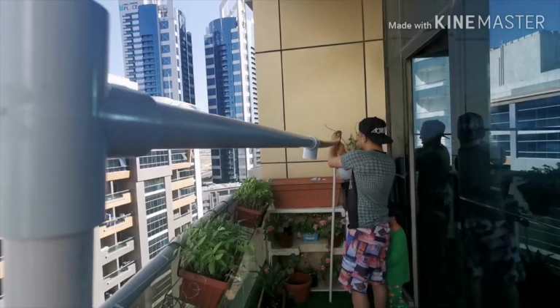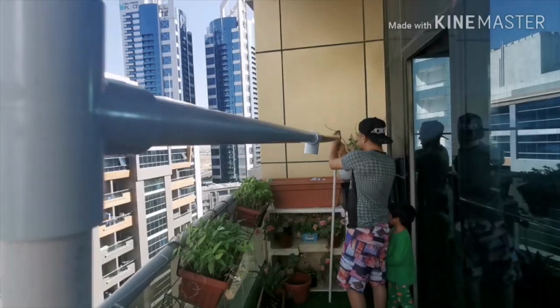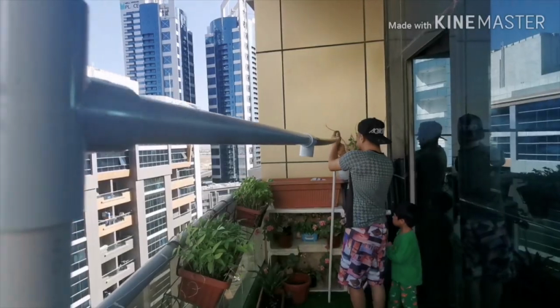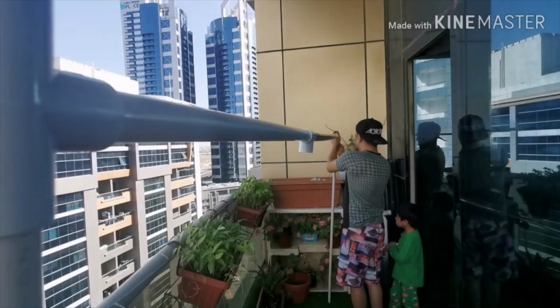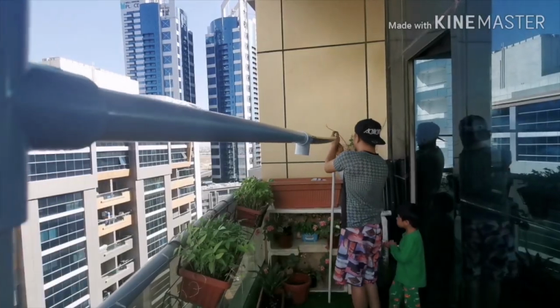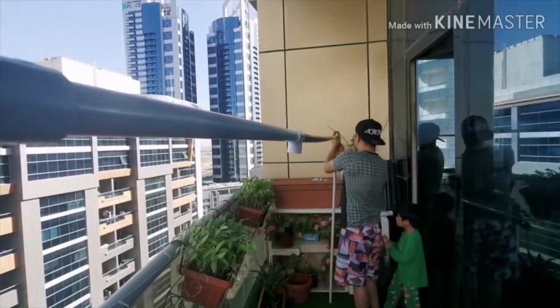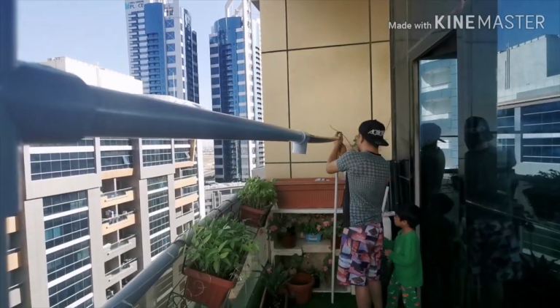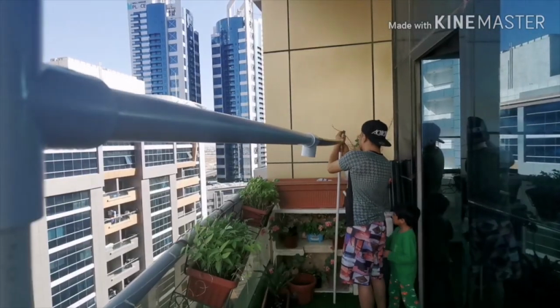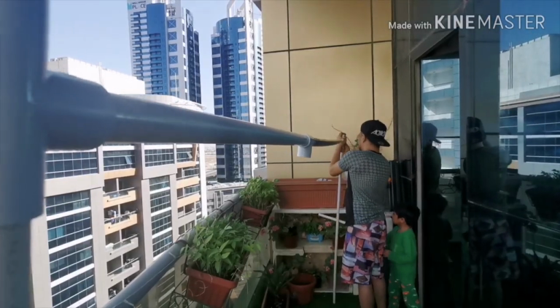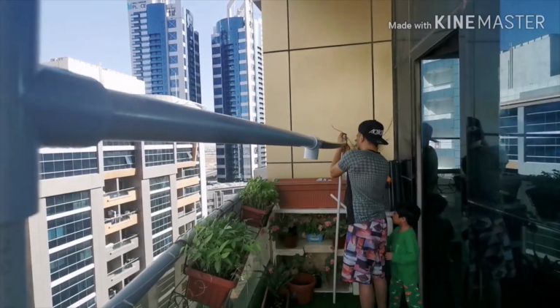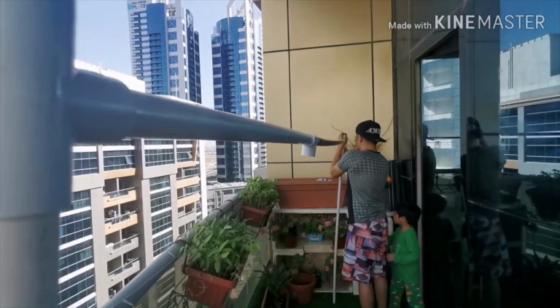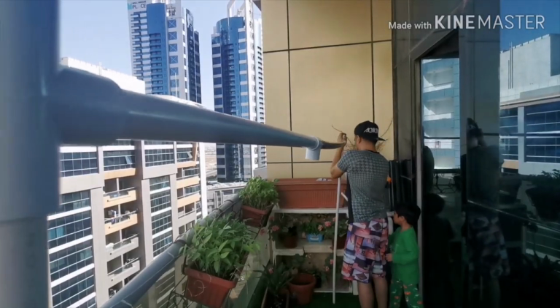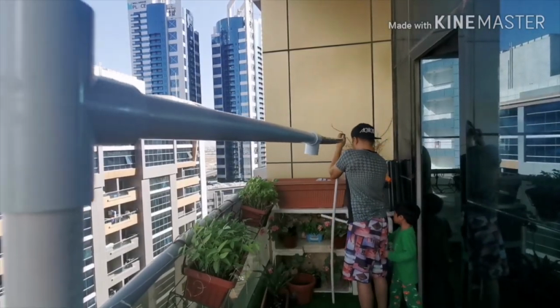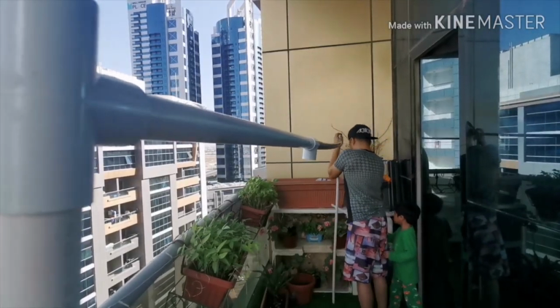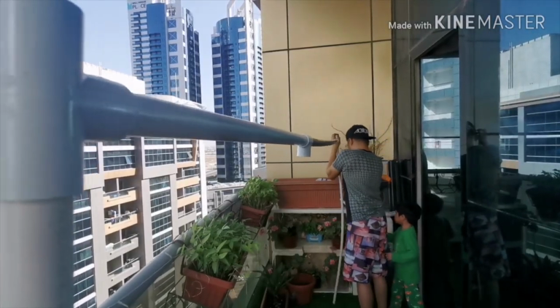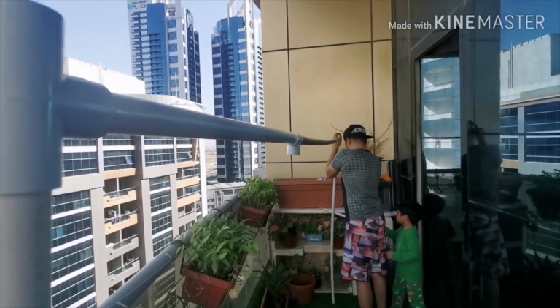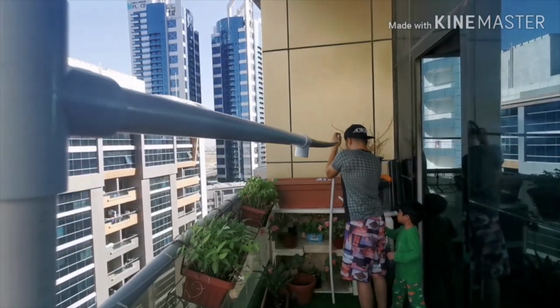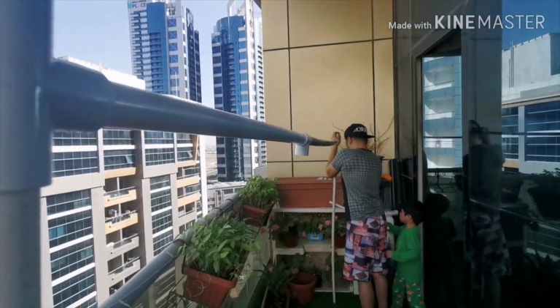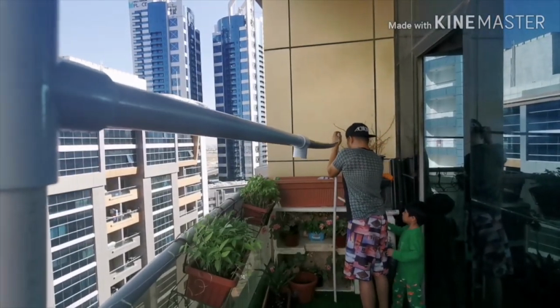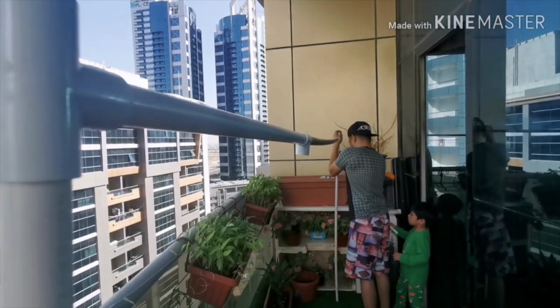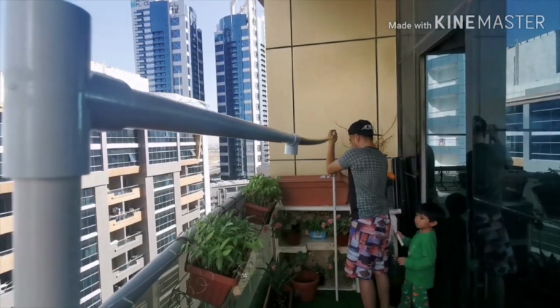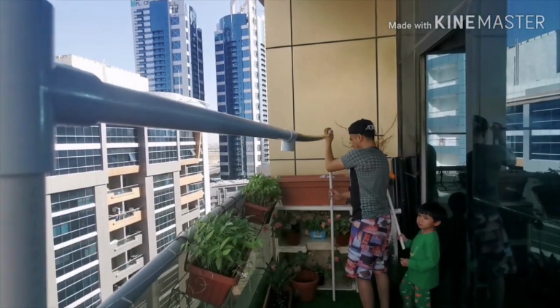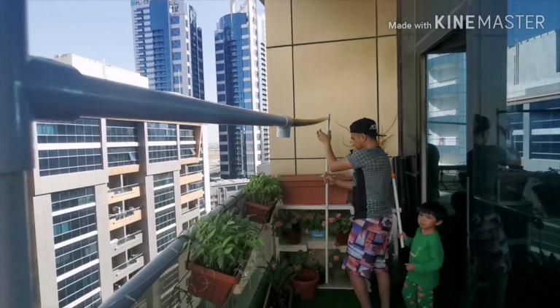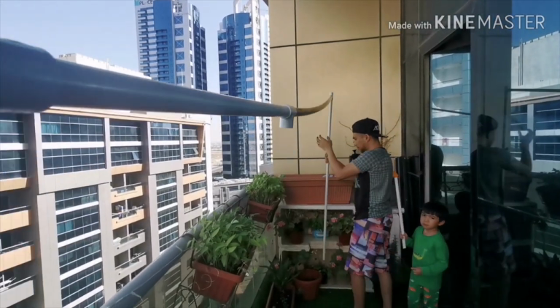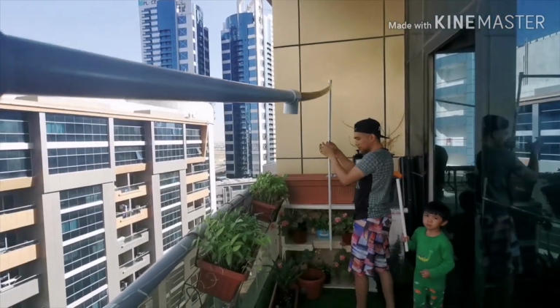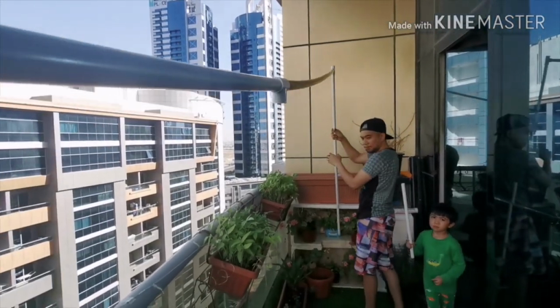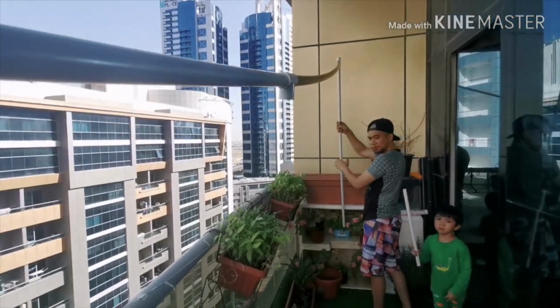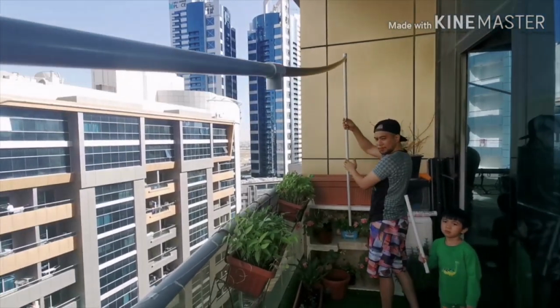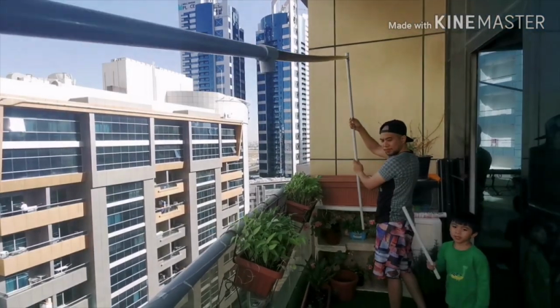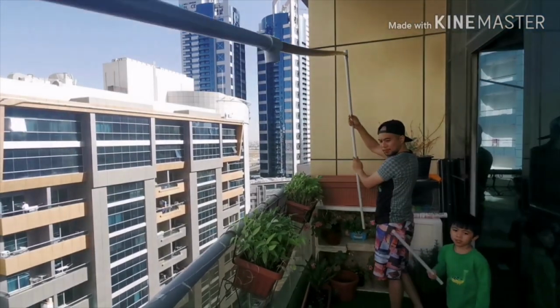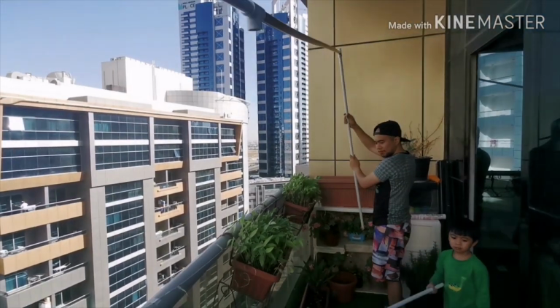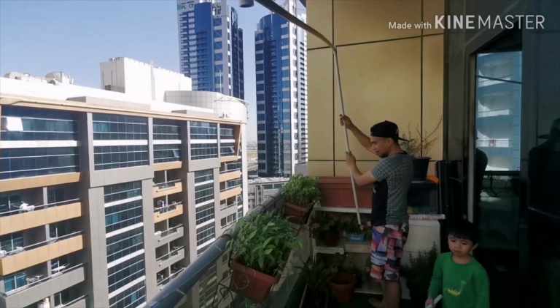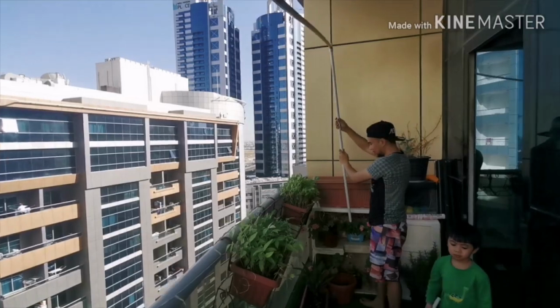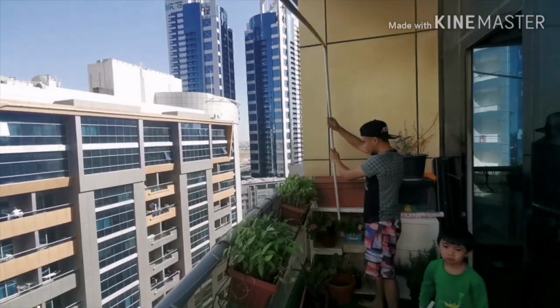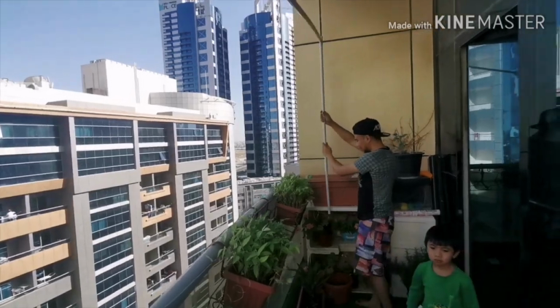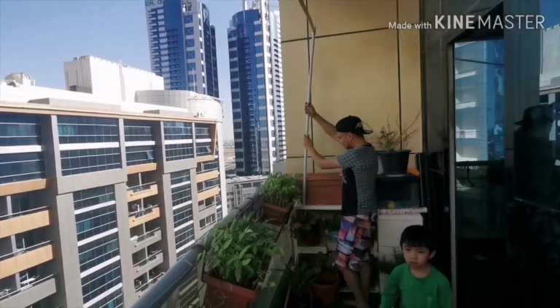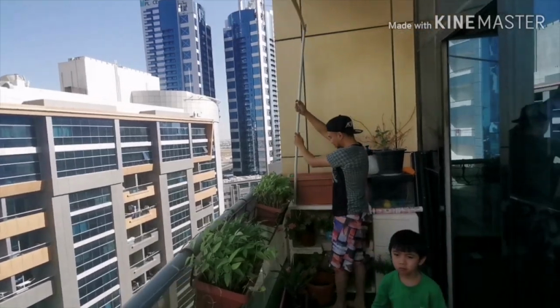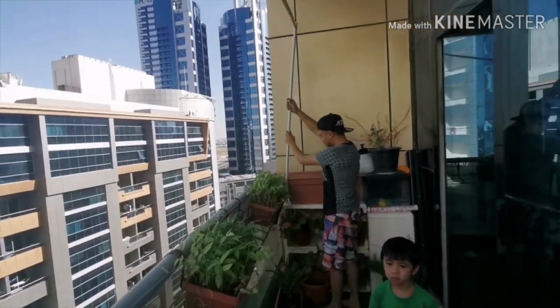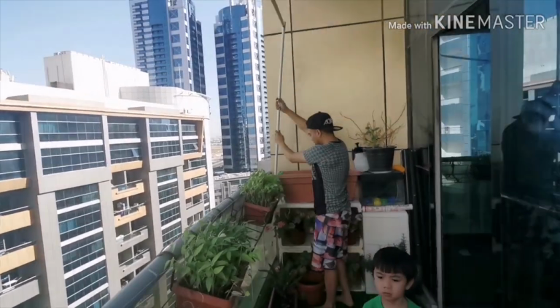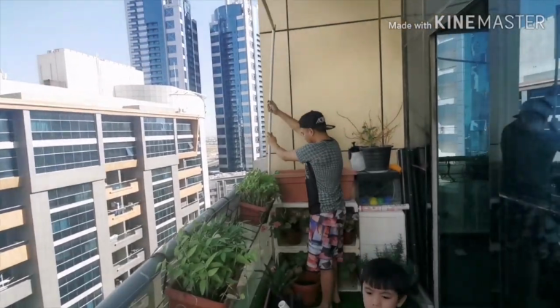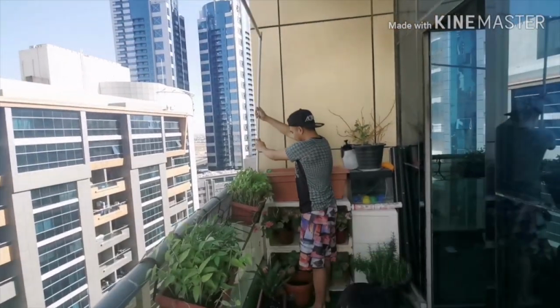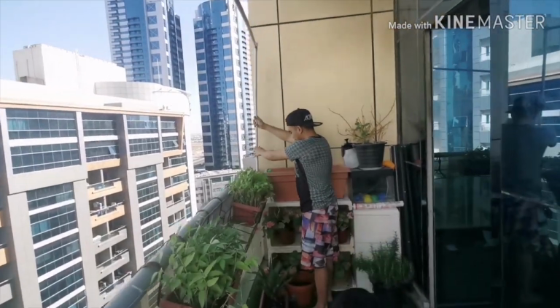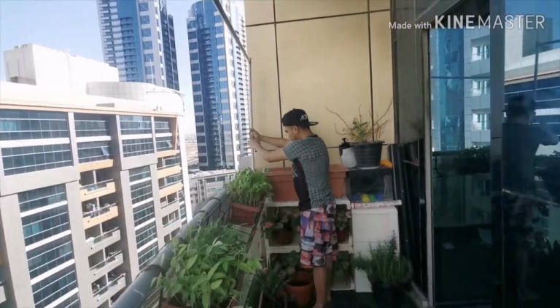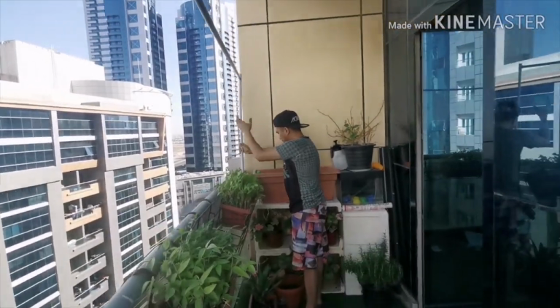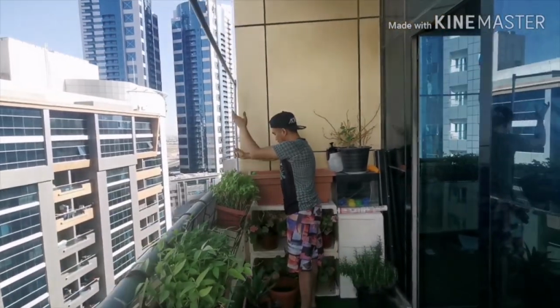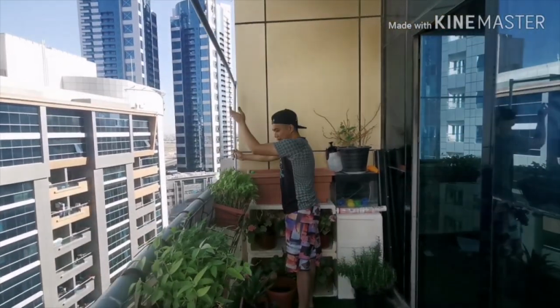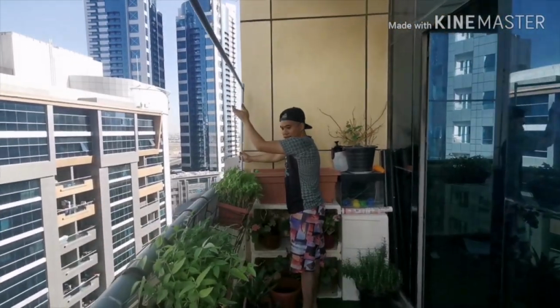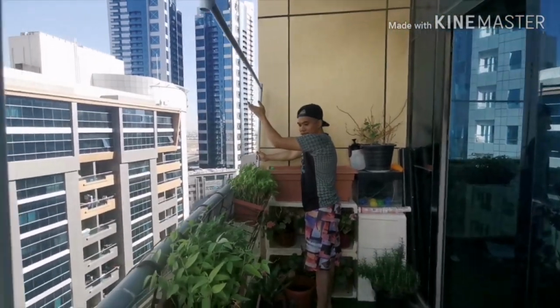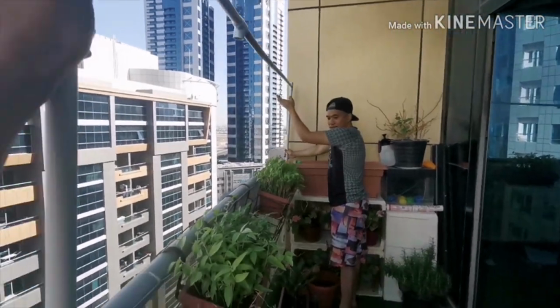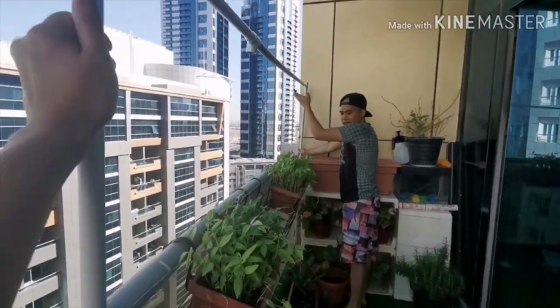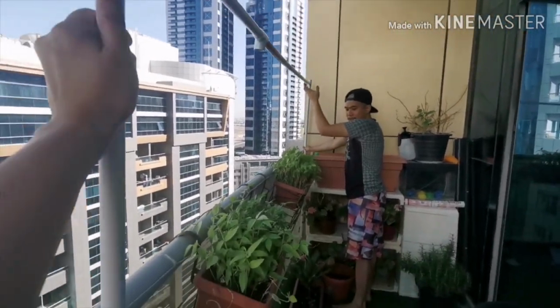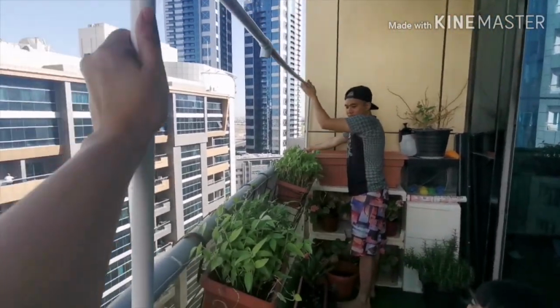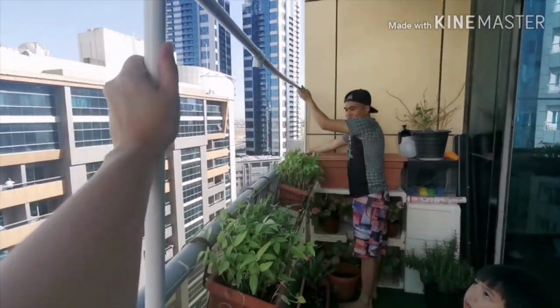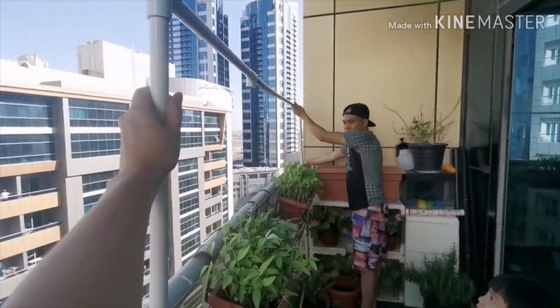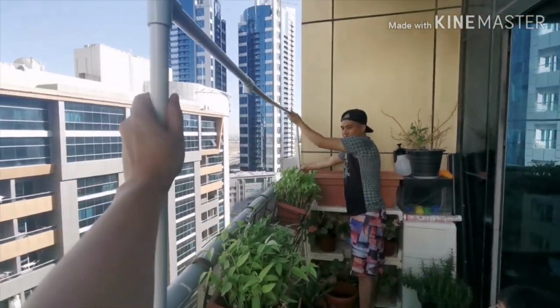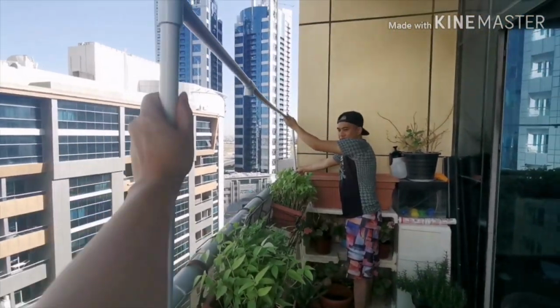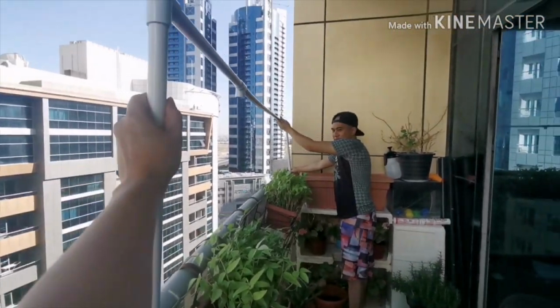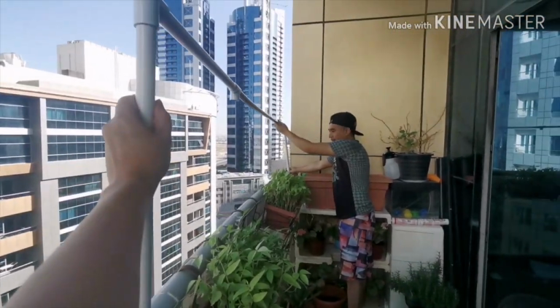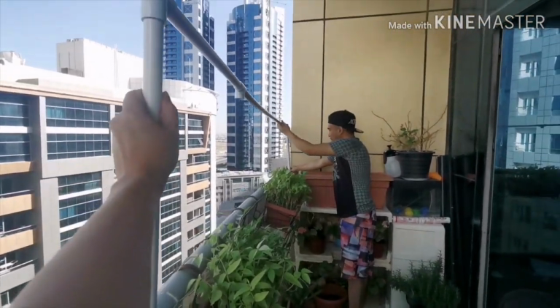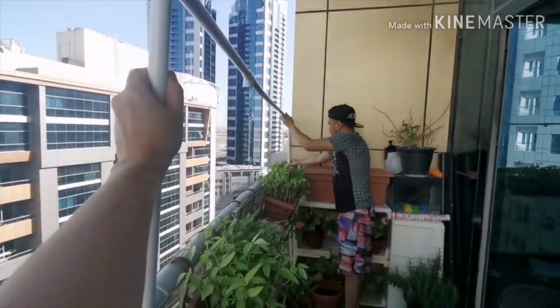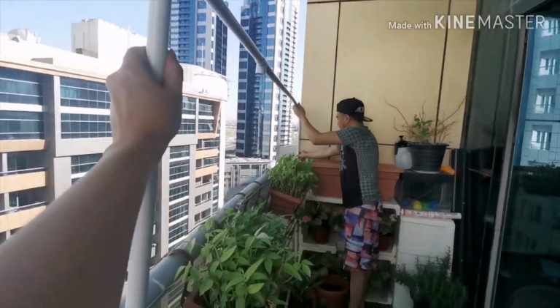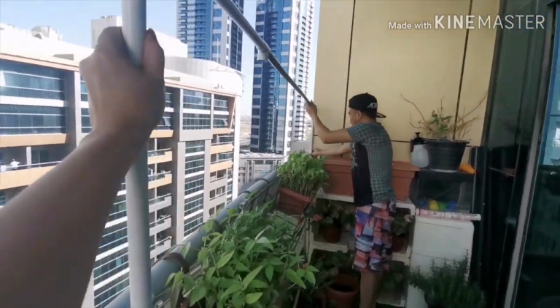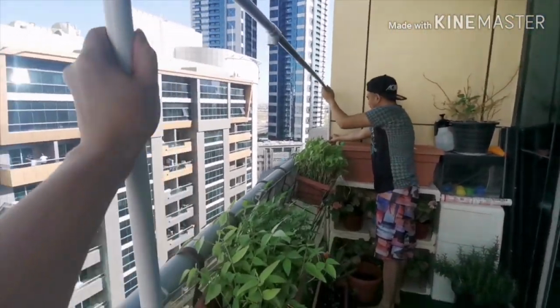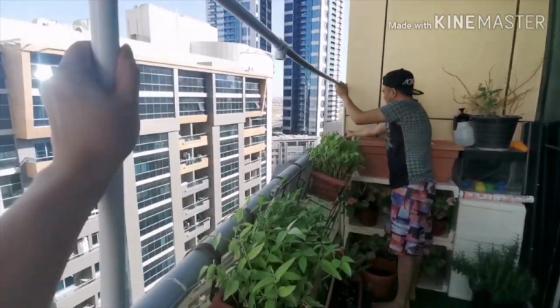Then install it. We use a zip tie because we cannot drill it, but do what works for you.